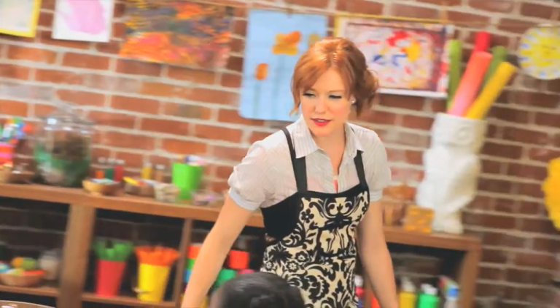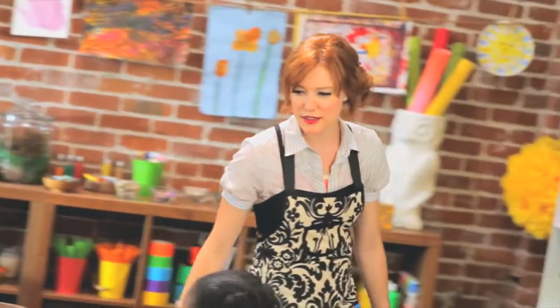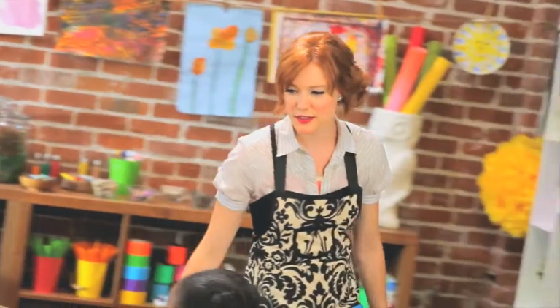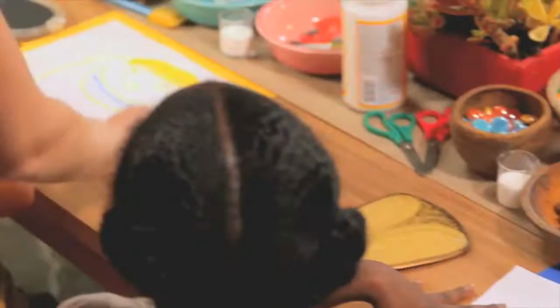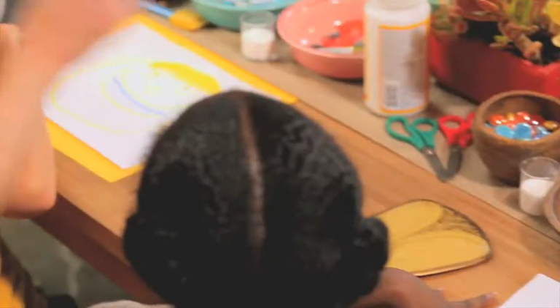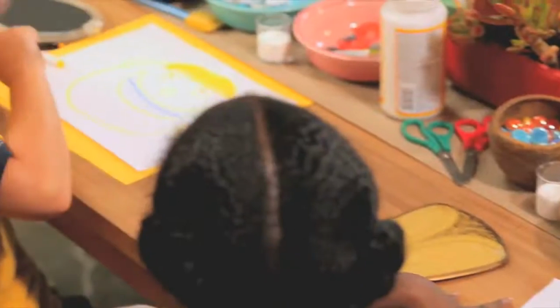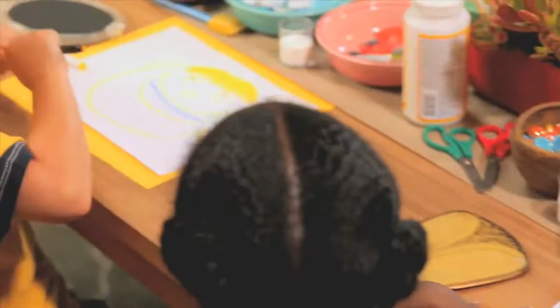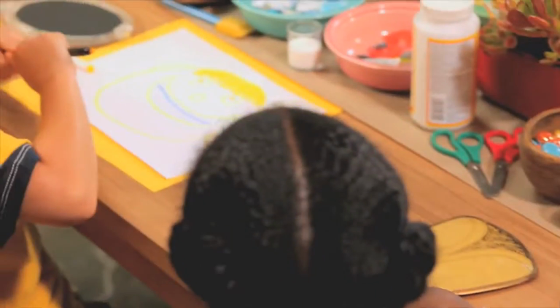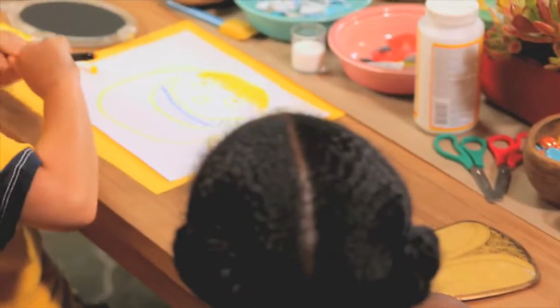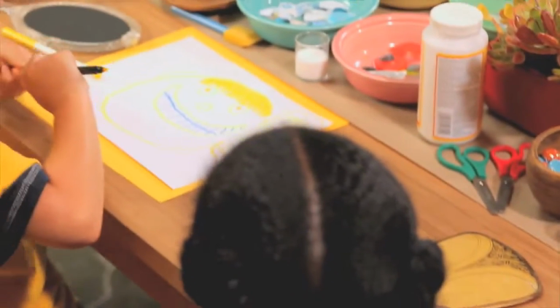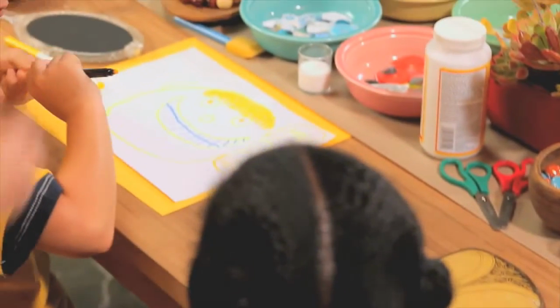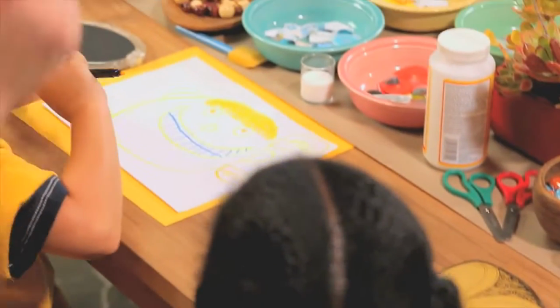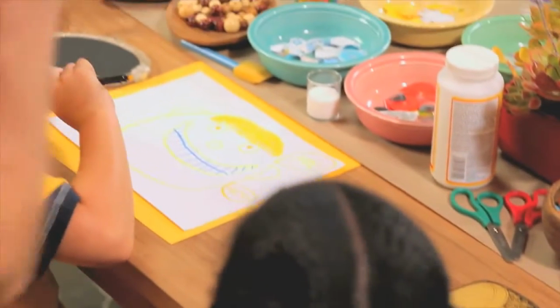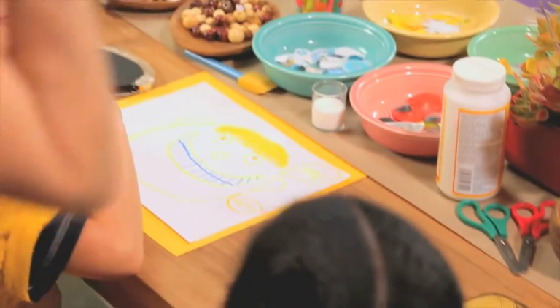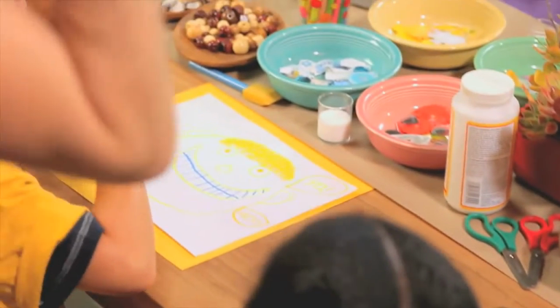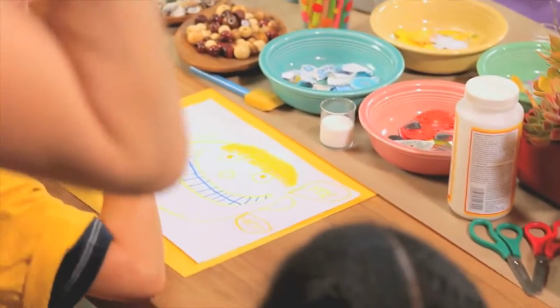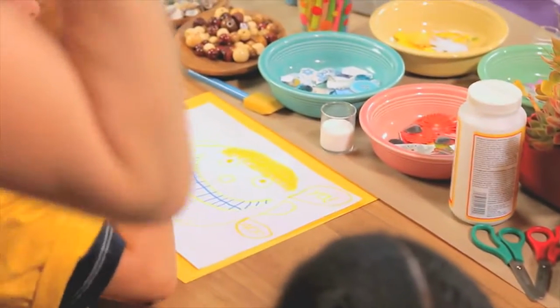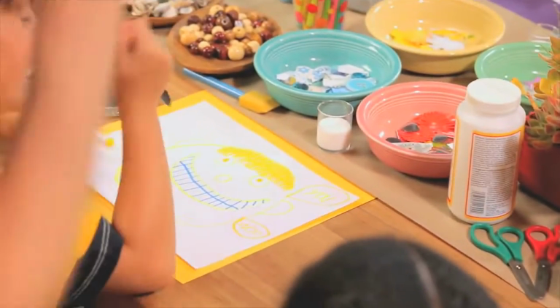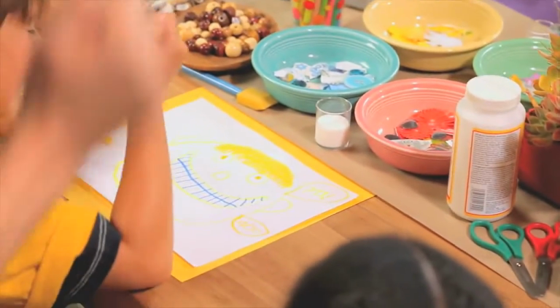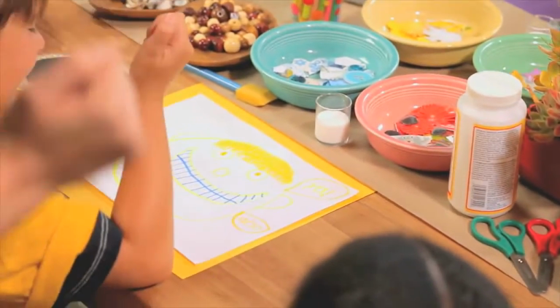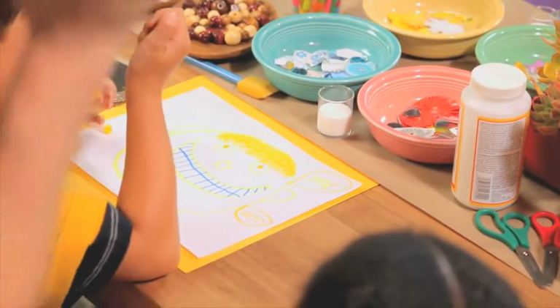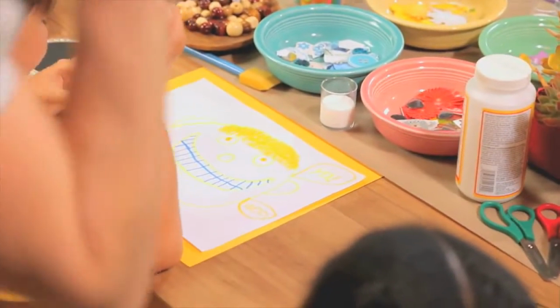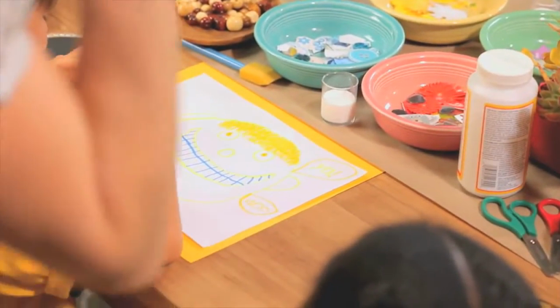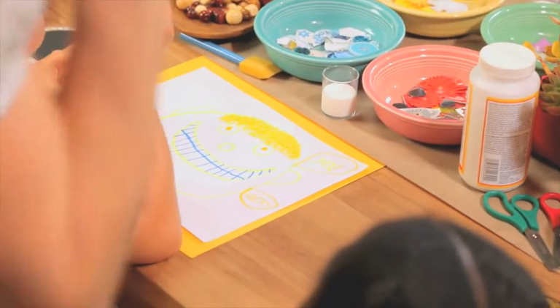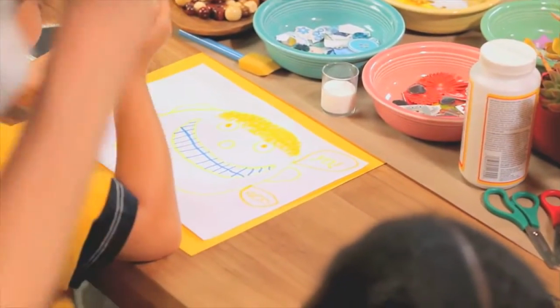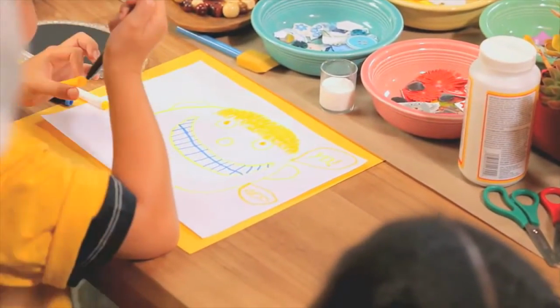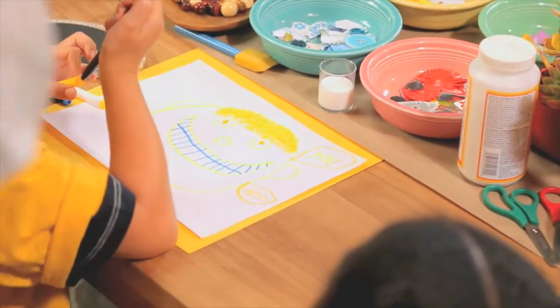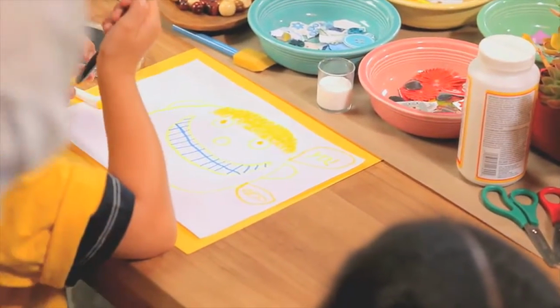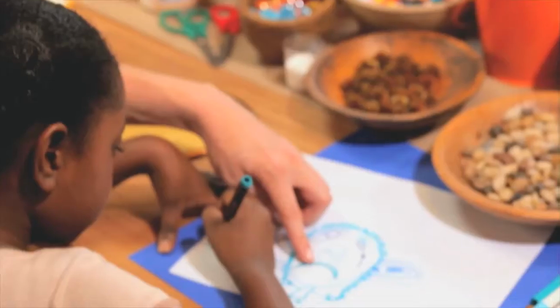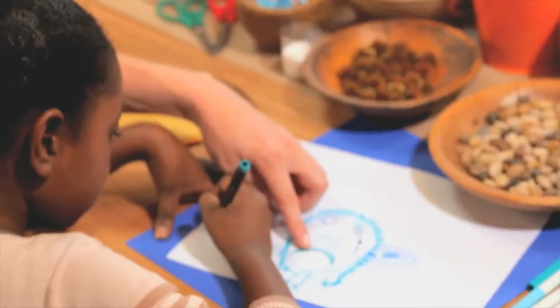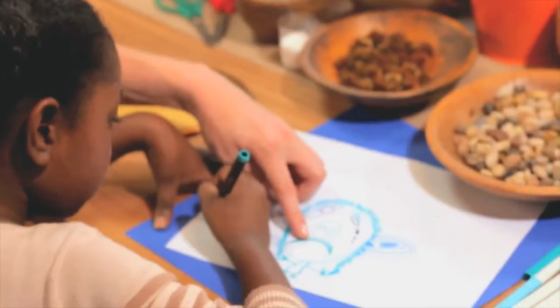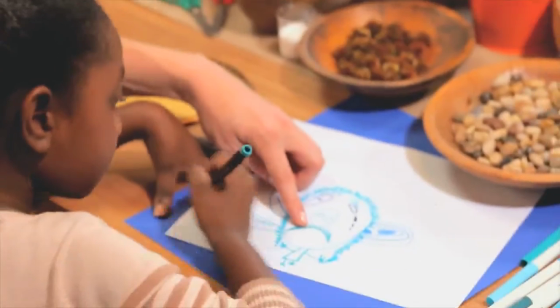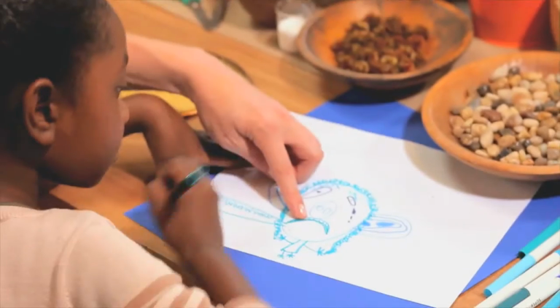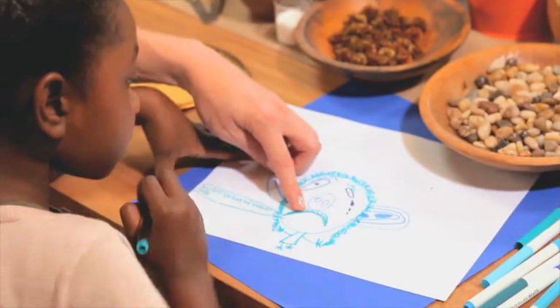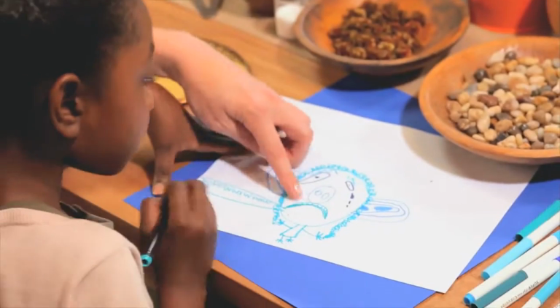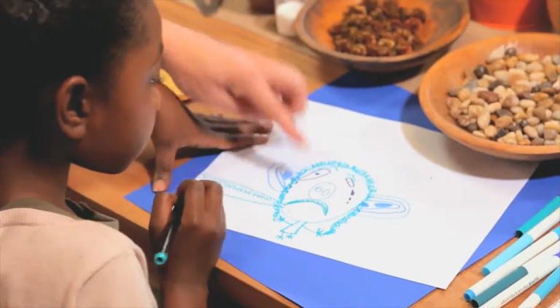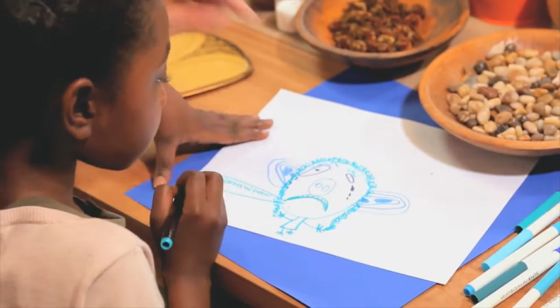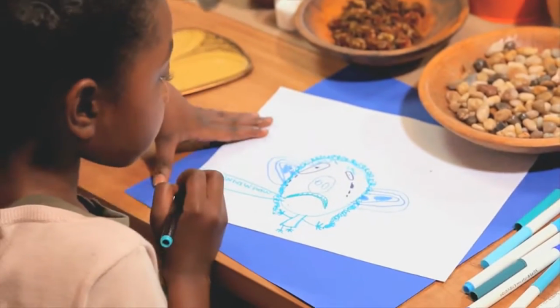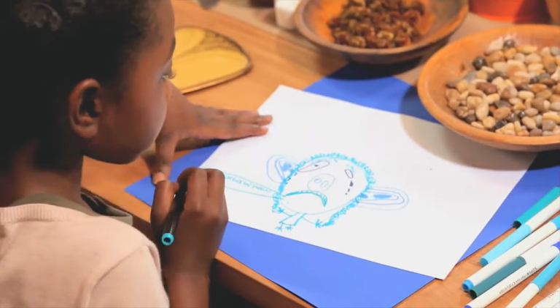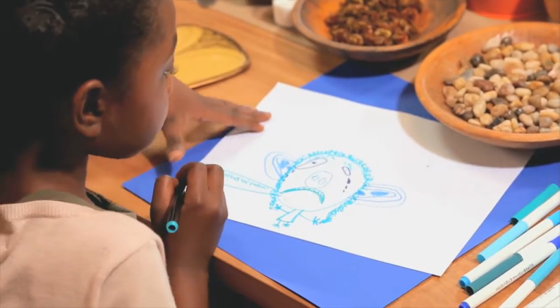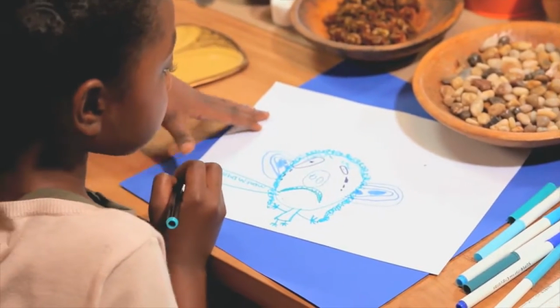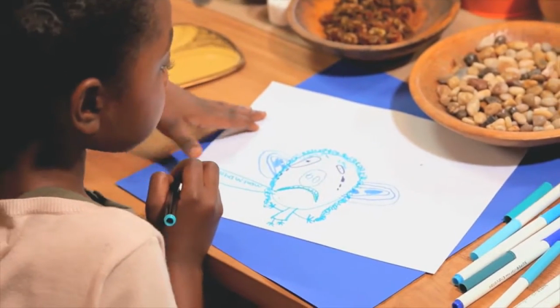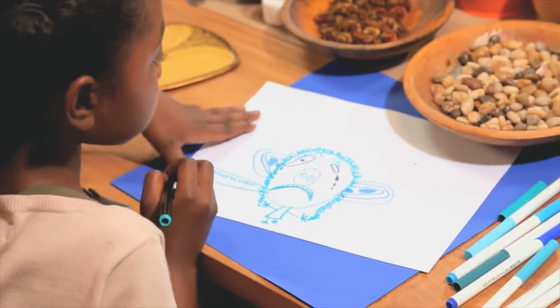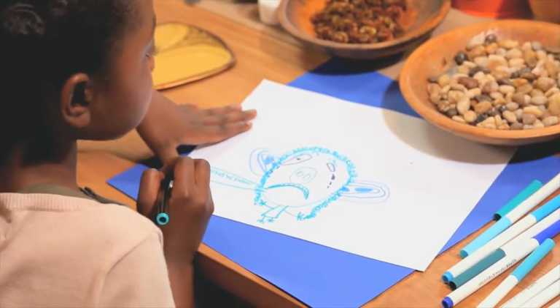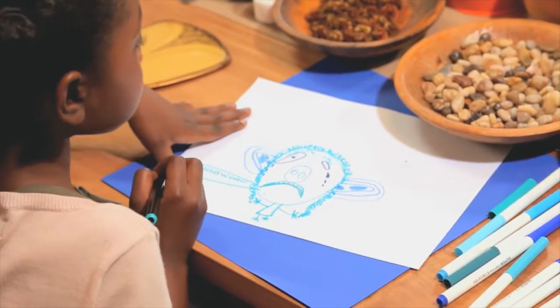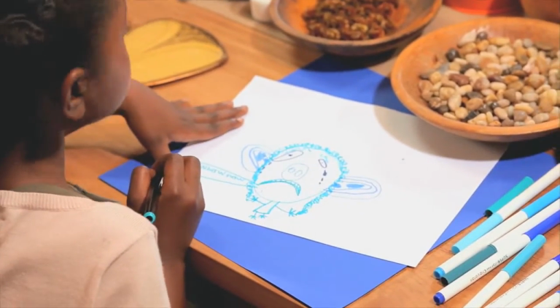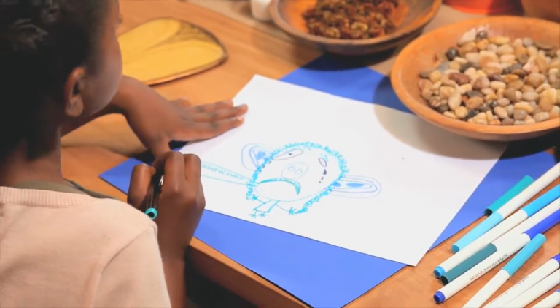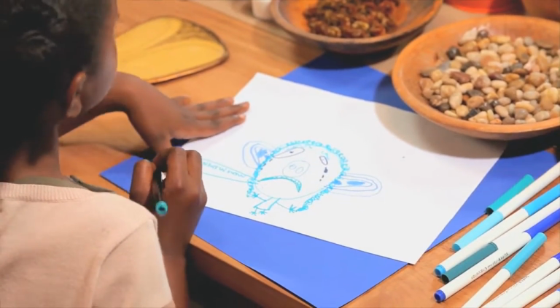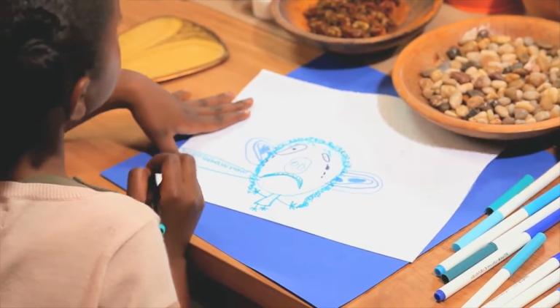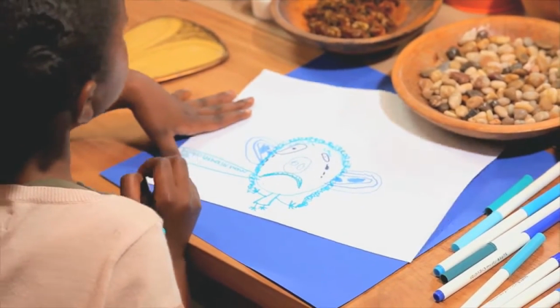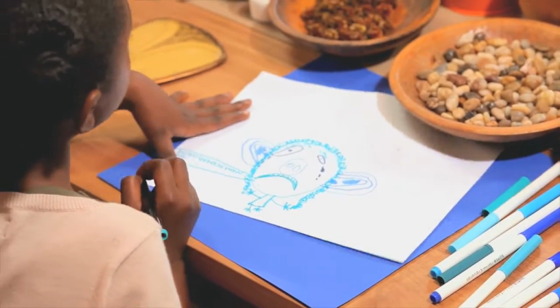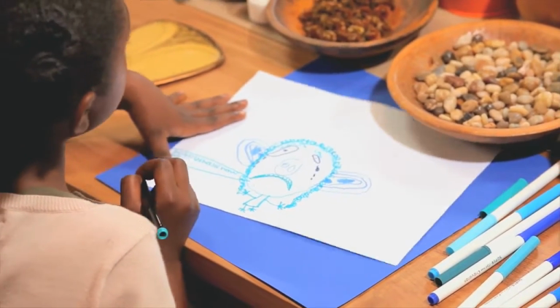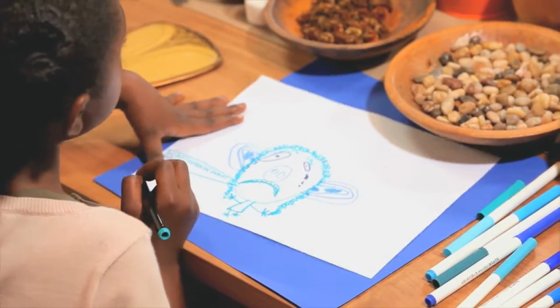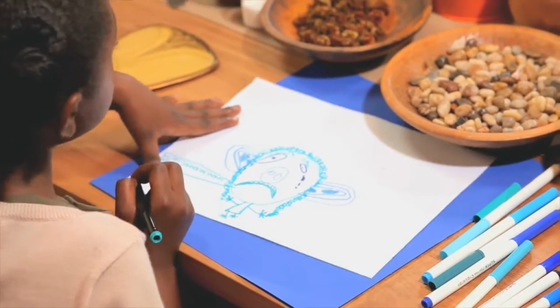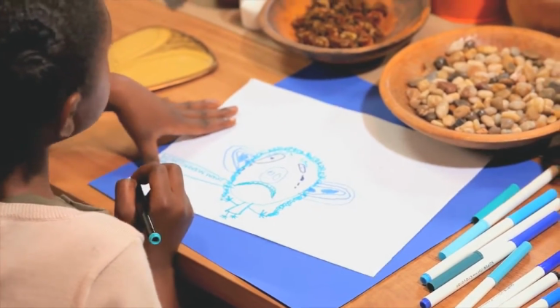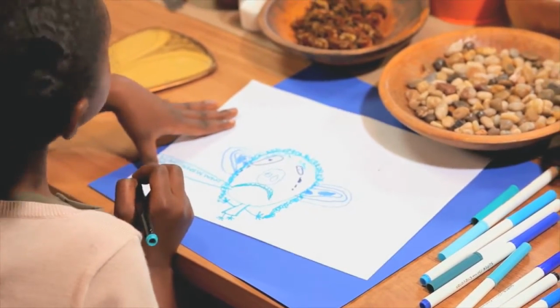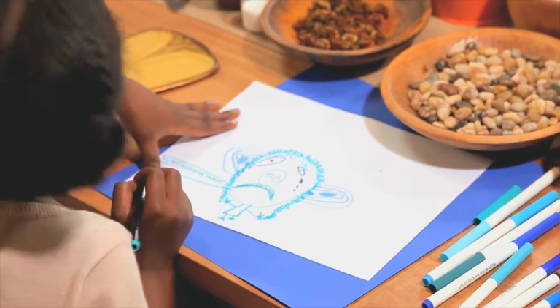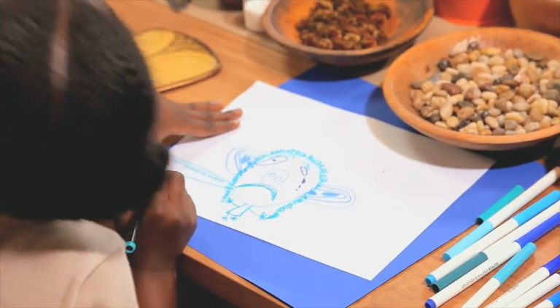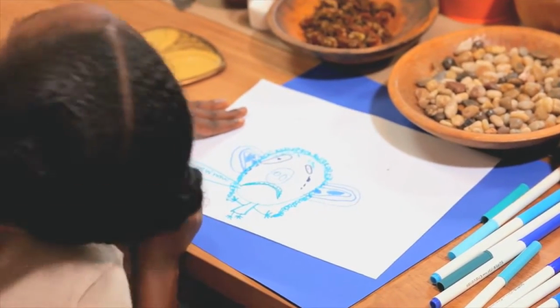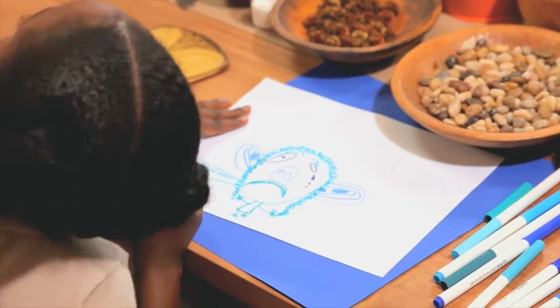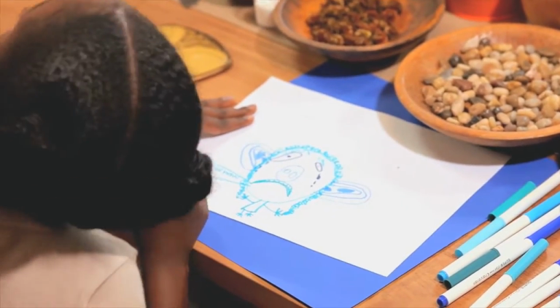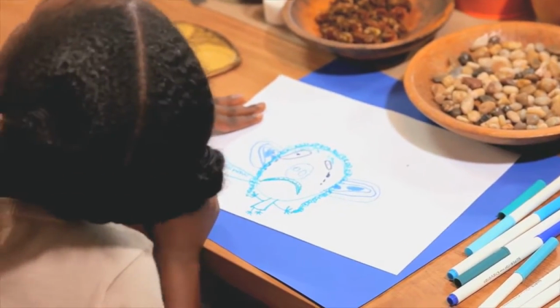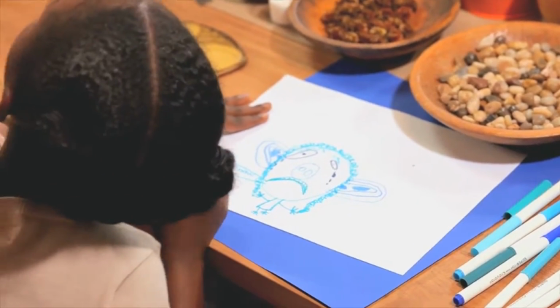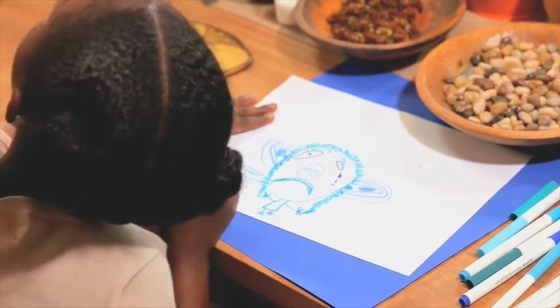Big toothy grin? What does this frowny face mean? It means that you're sad.